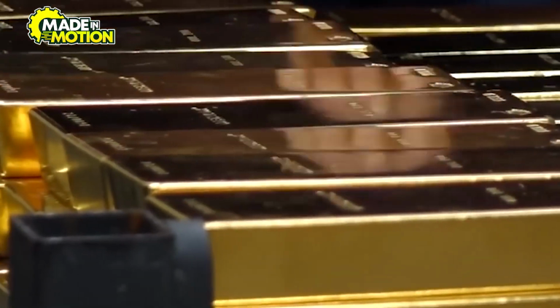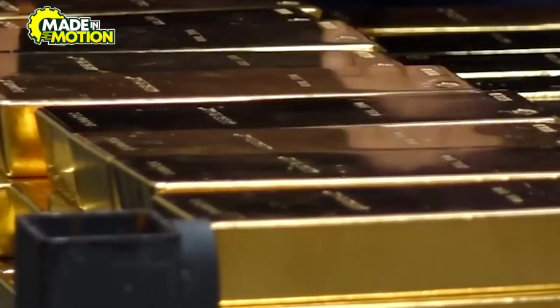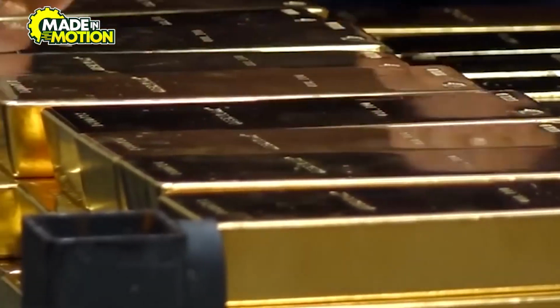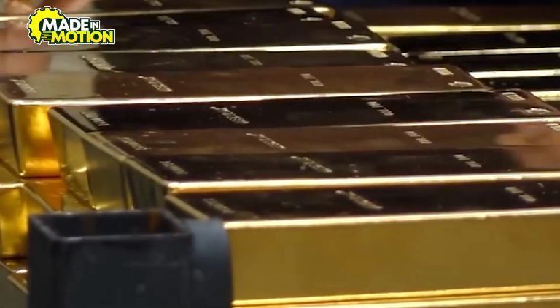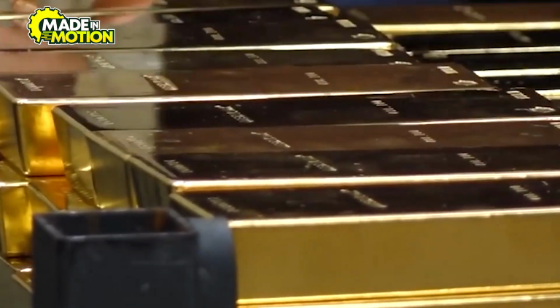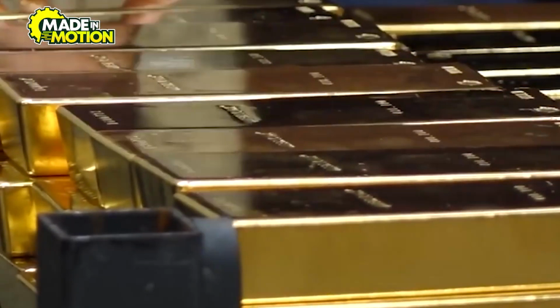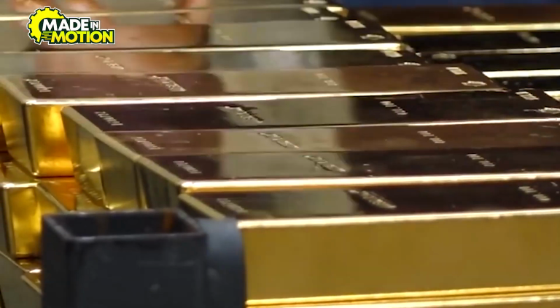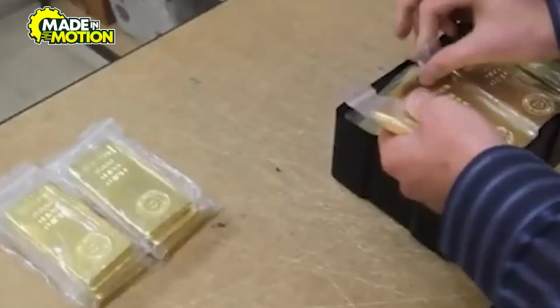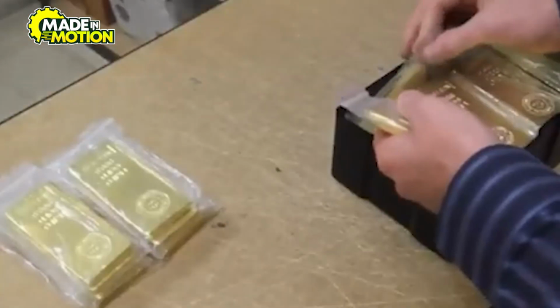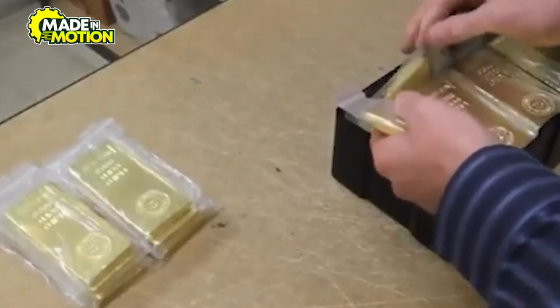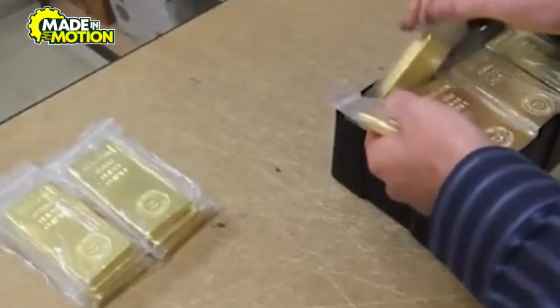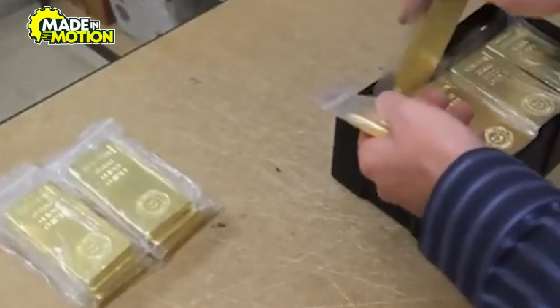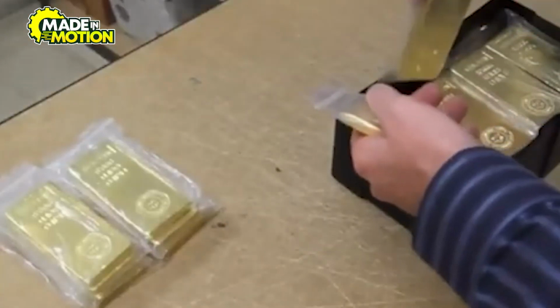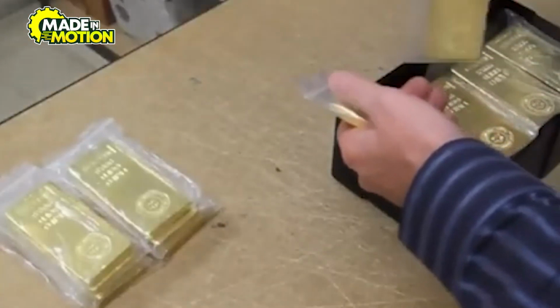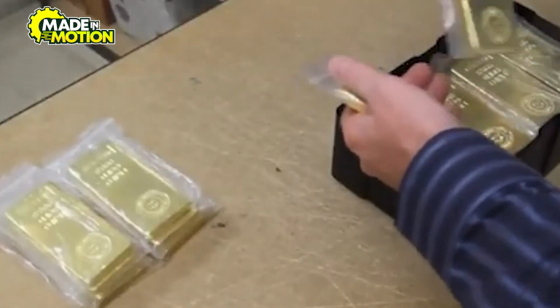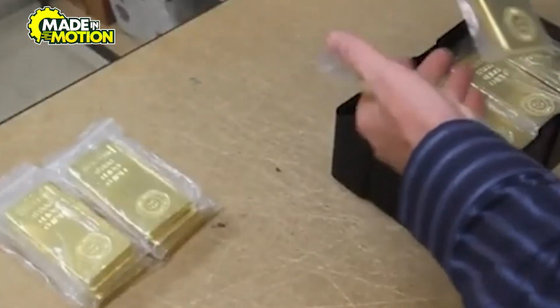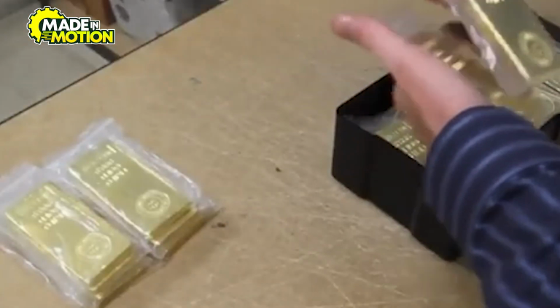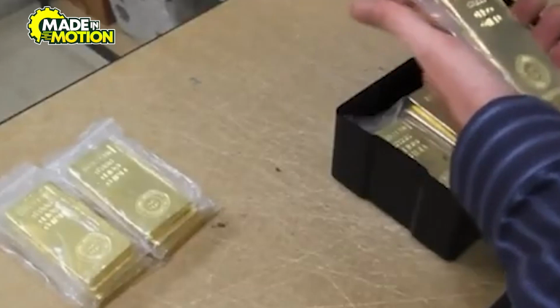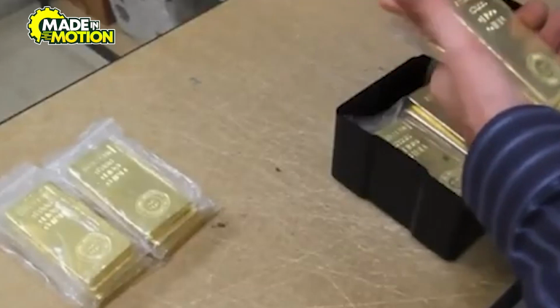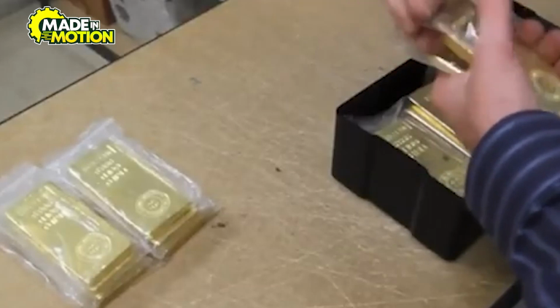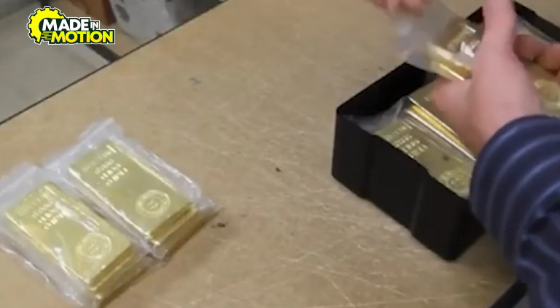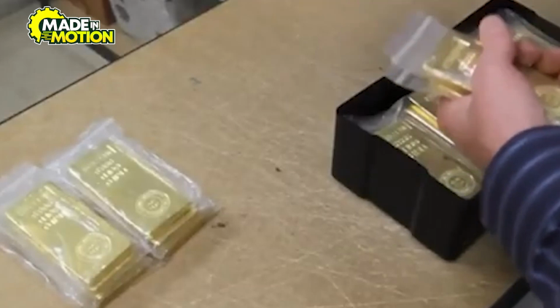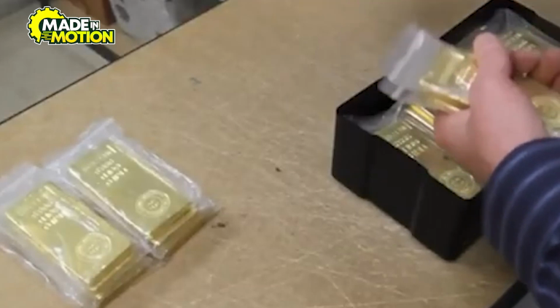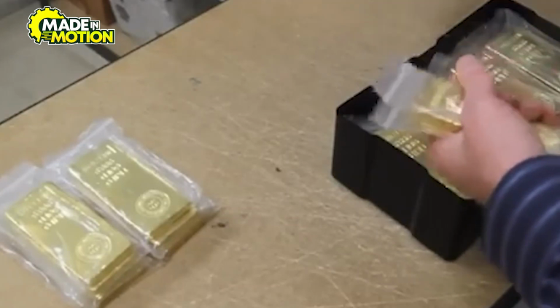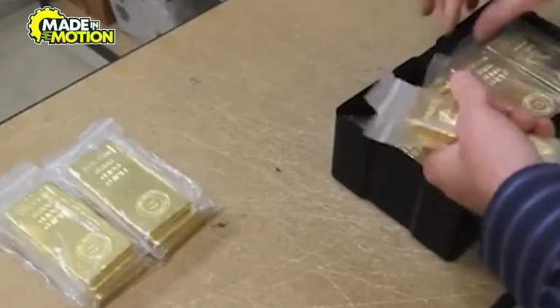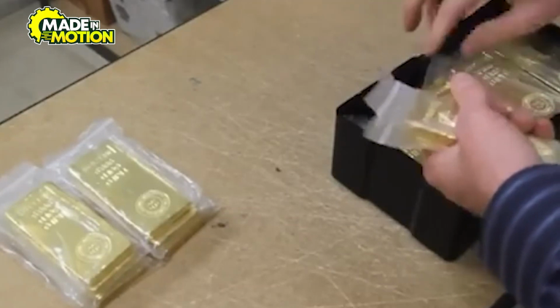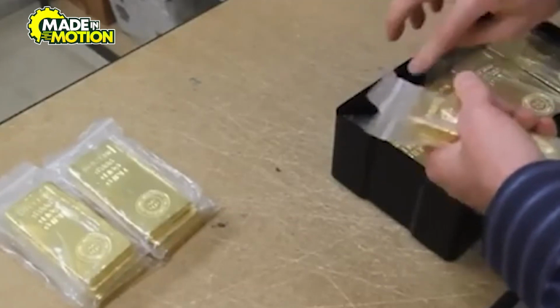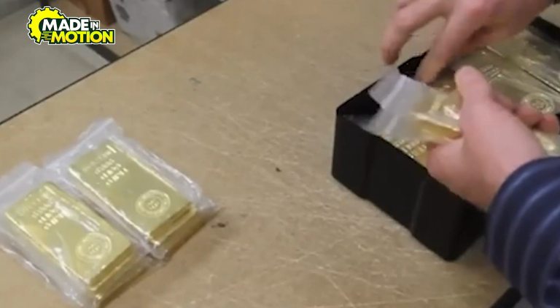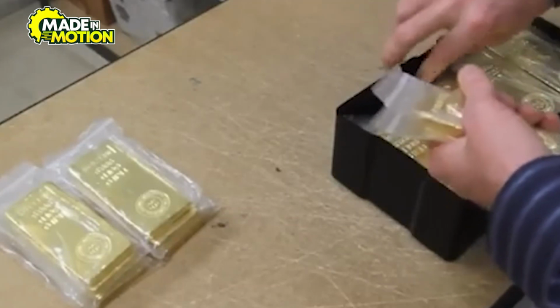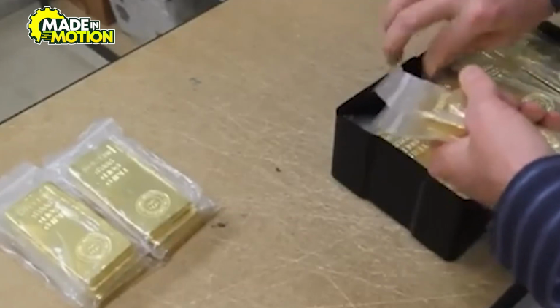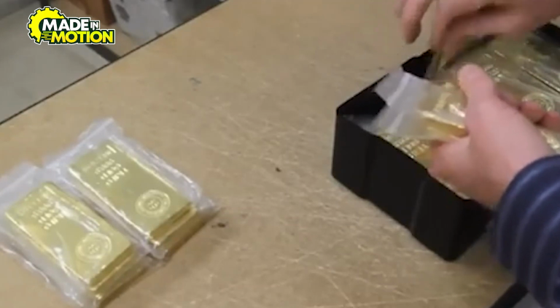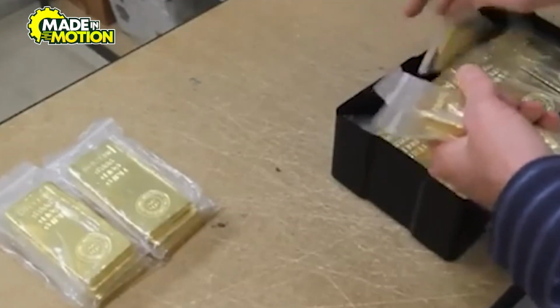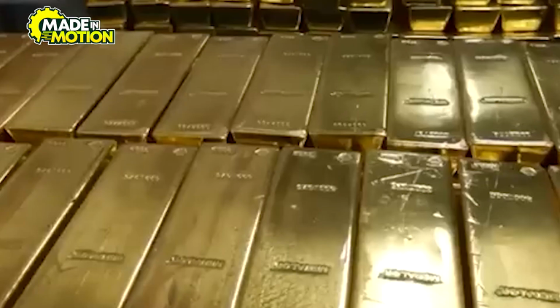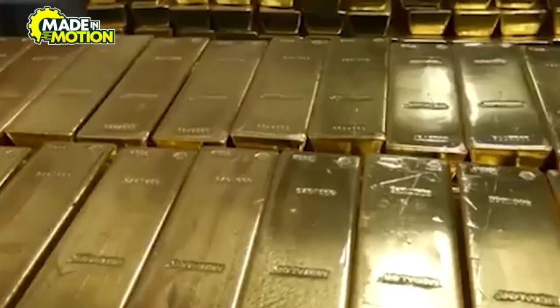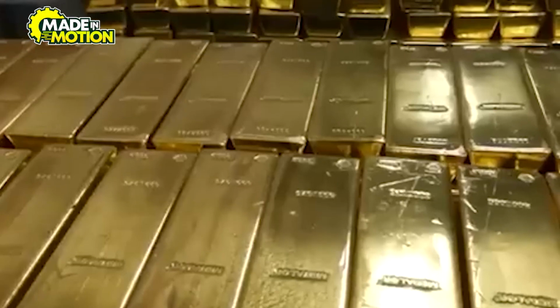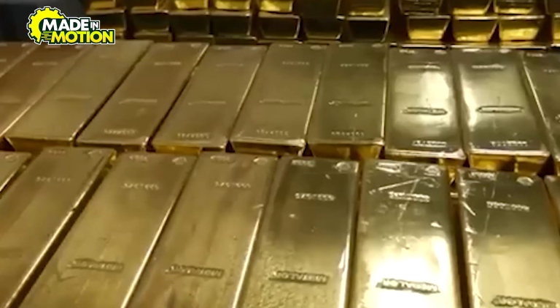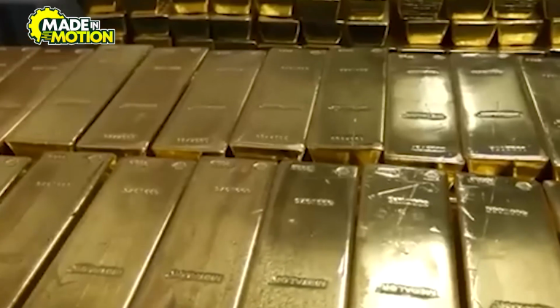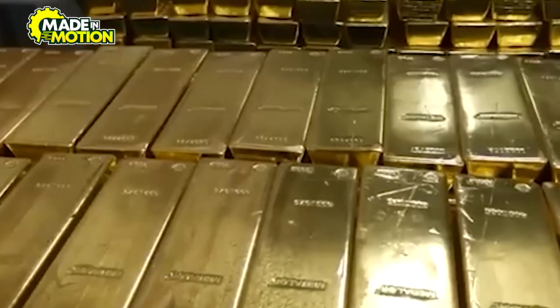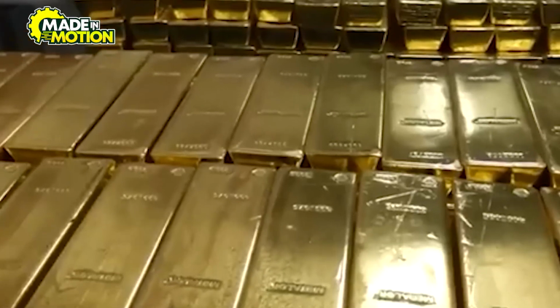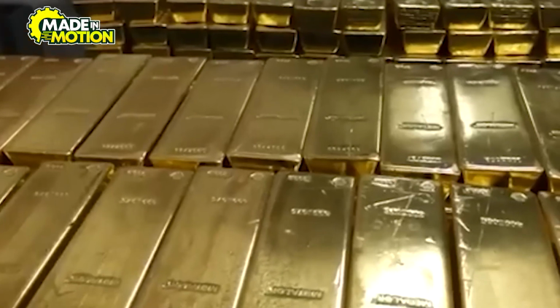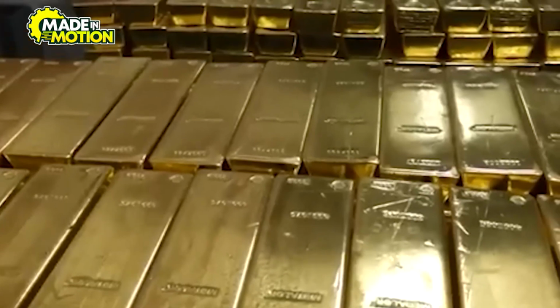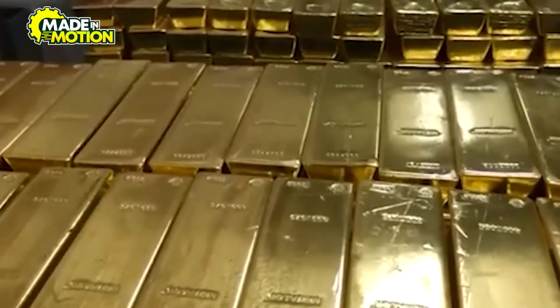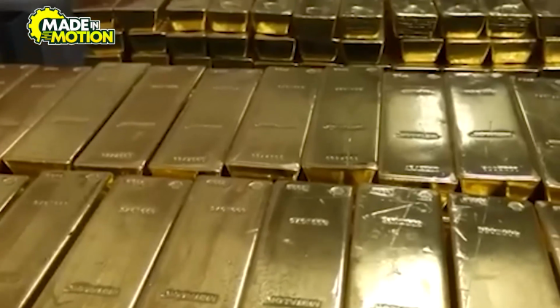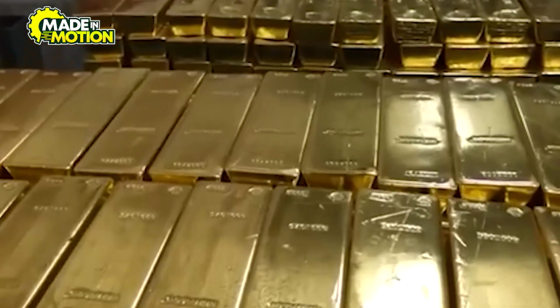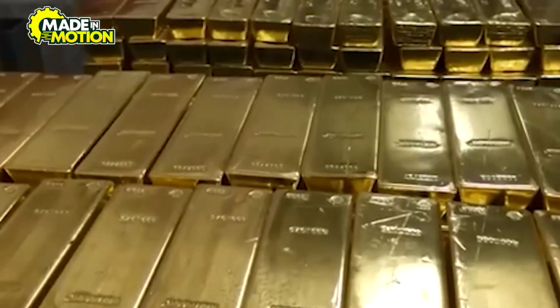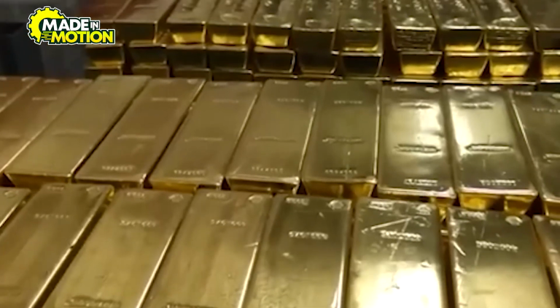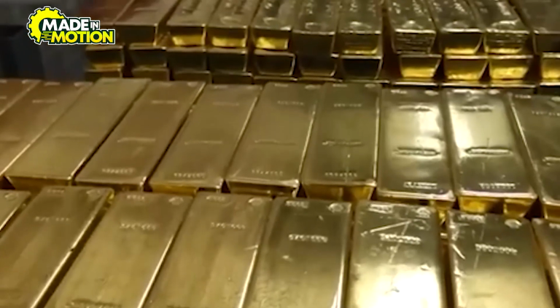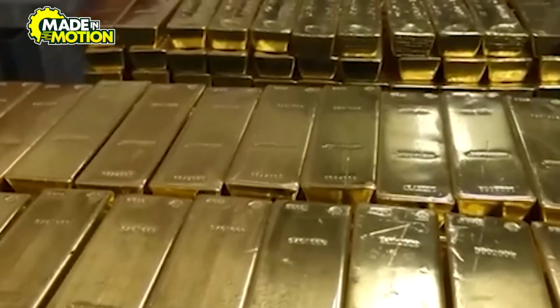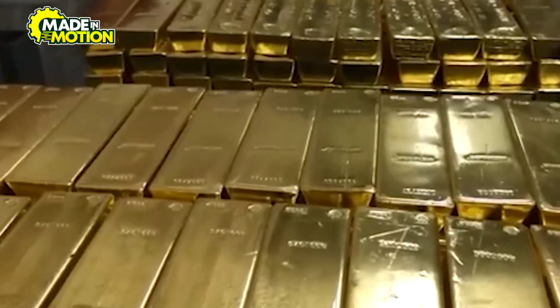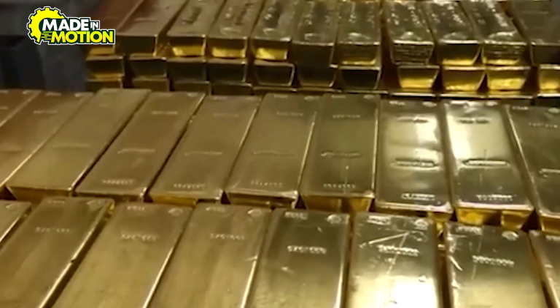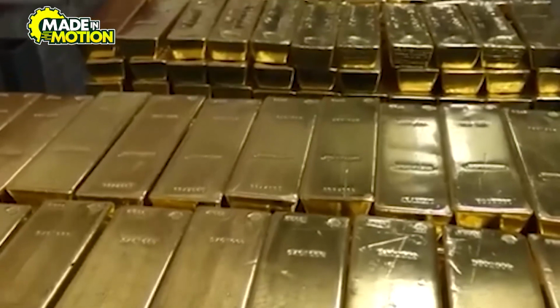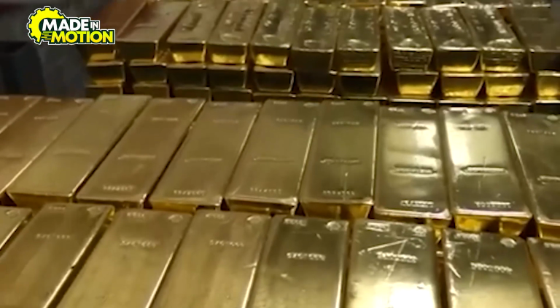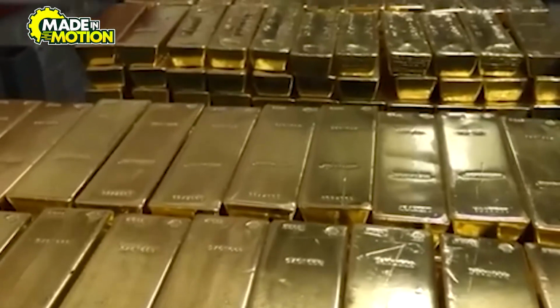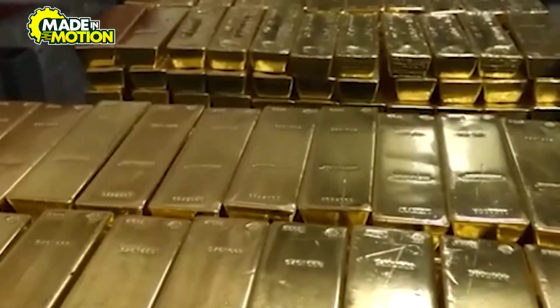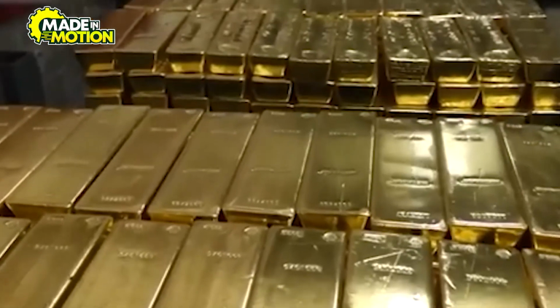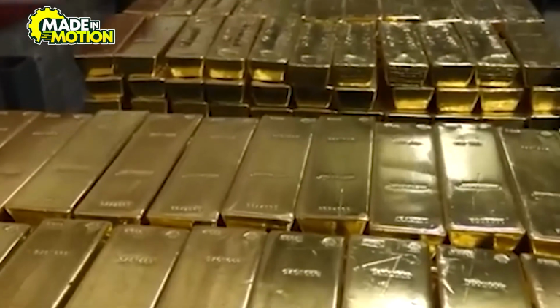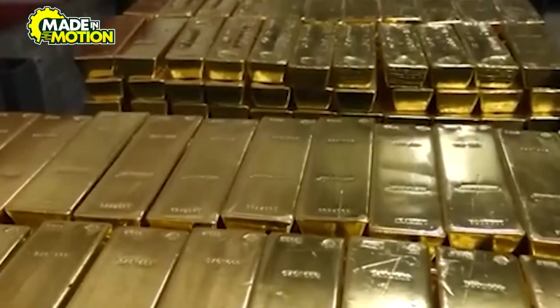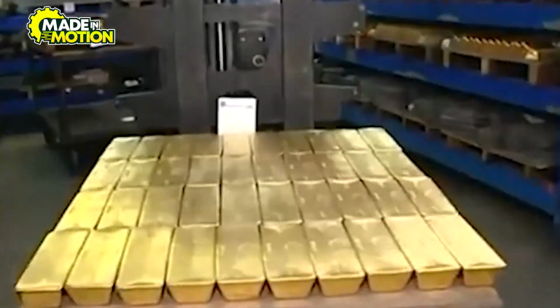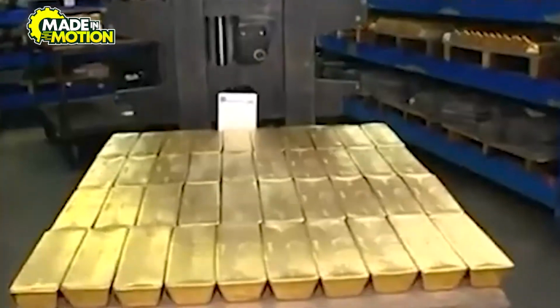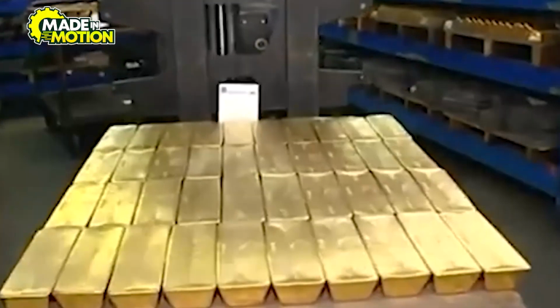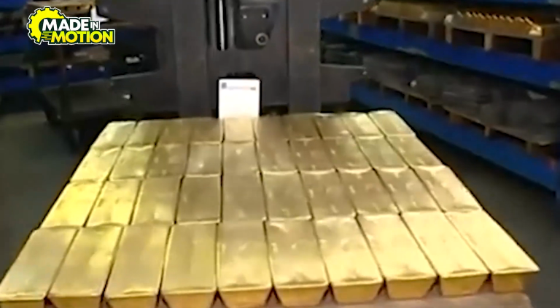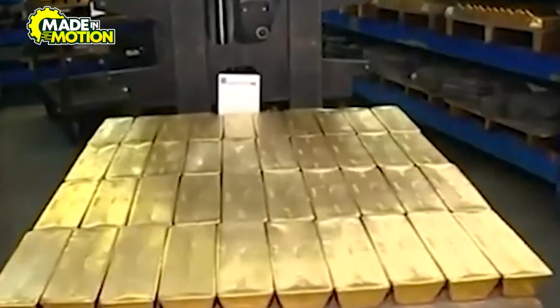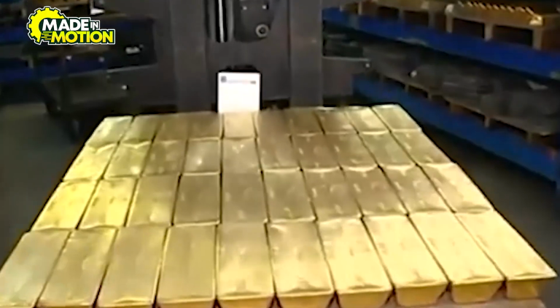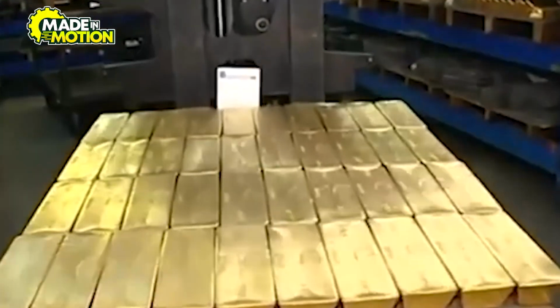The finished gold bars are now ready for distribution, securely packaged and transported to vaults, banks, and investors worldwide.